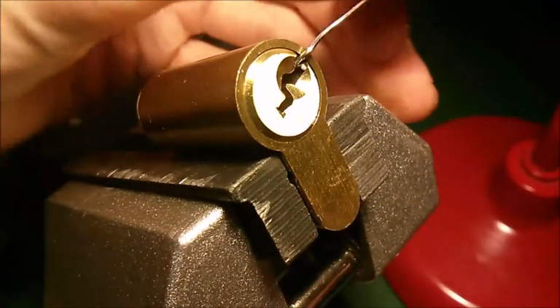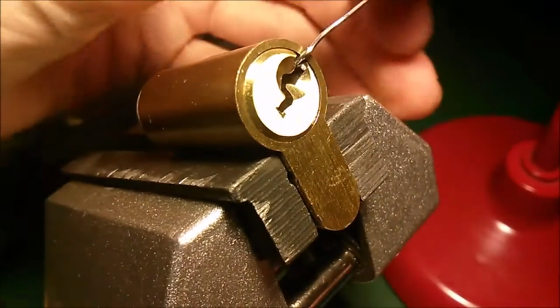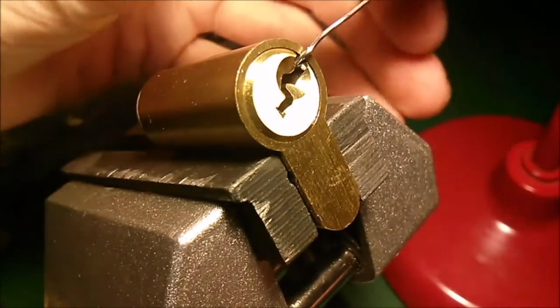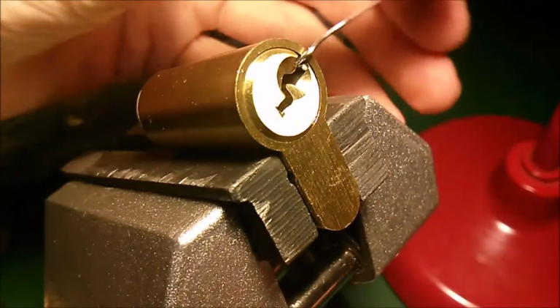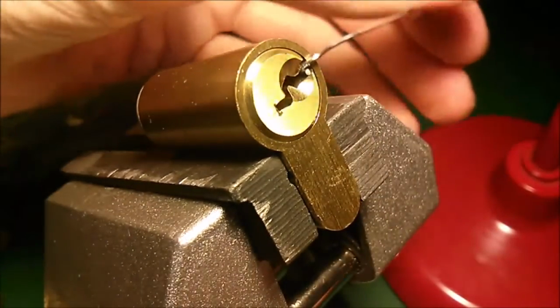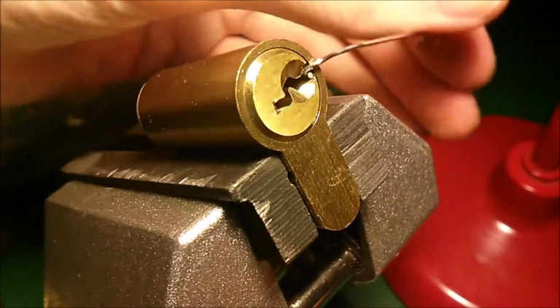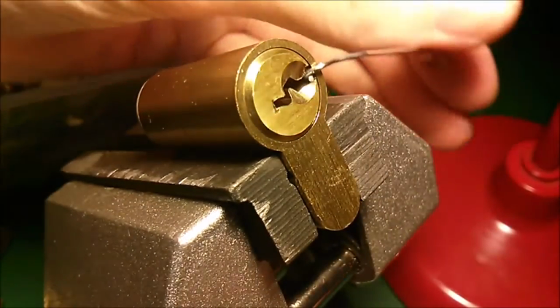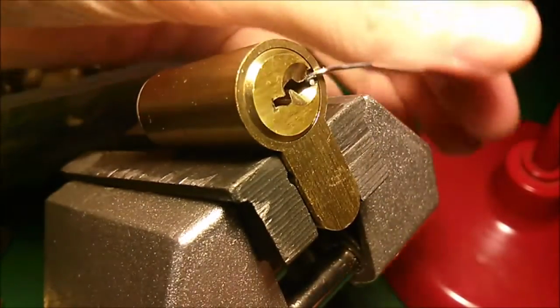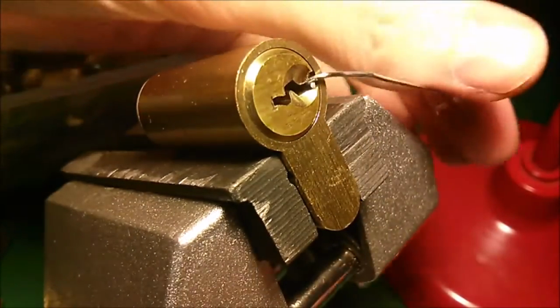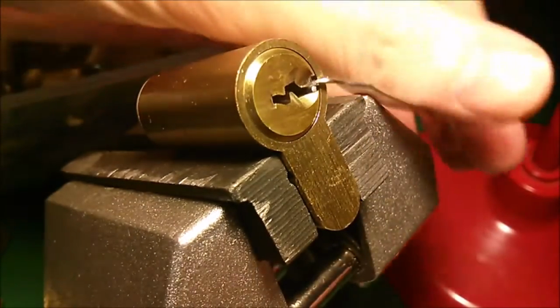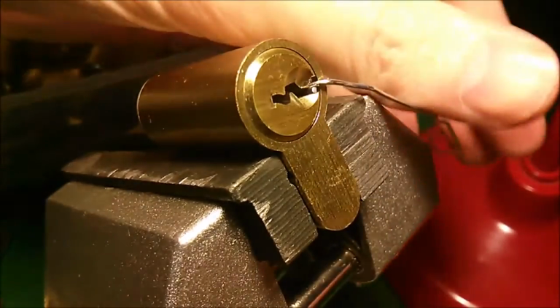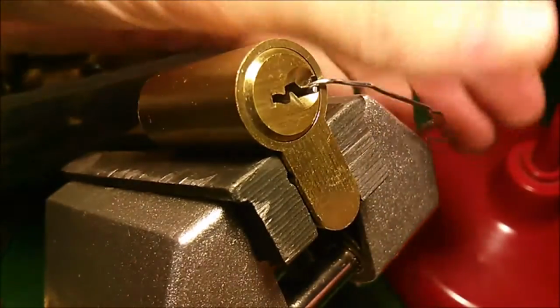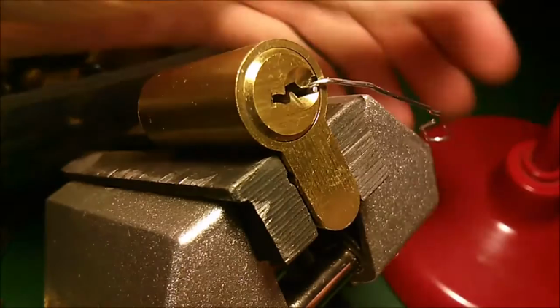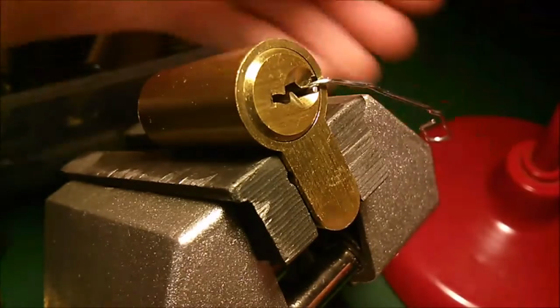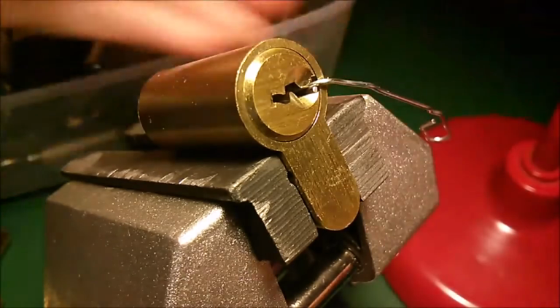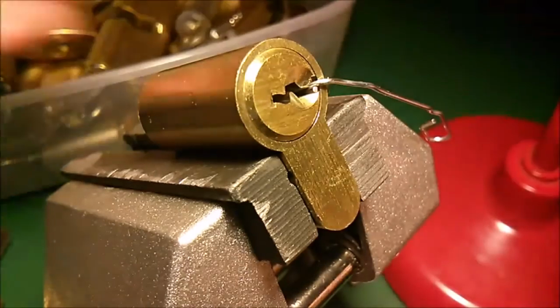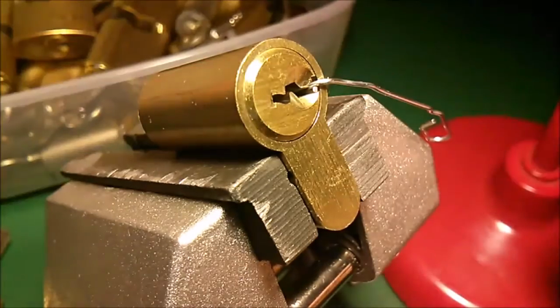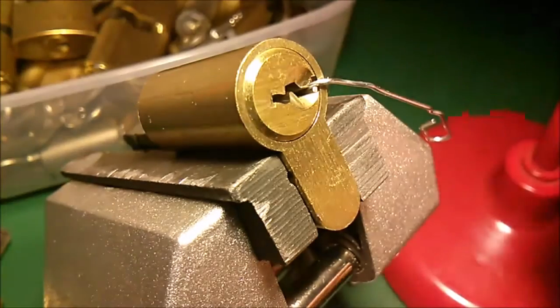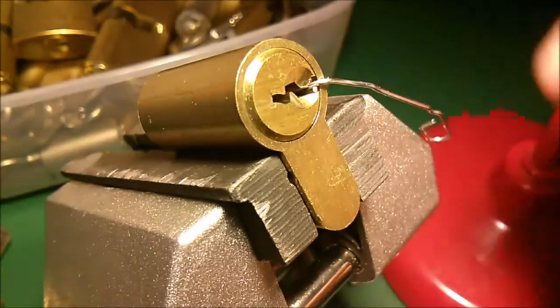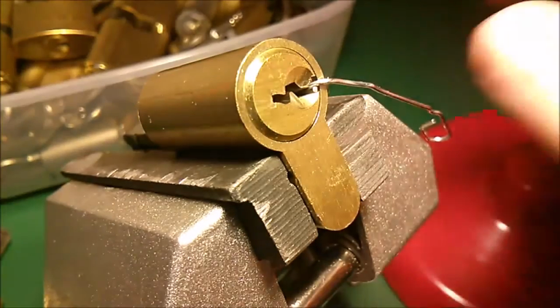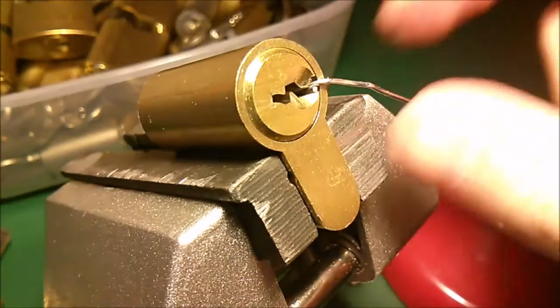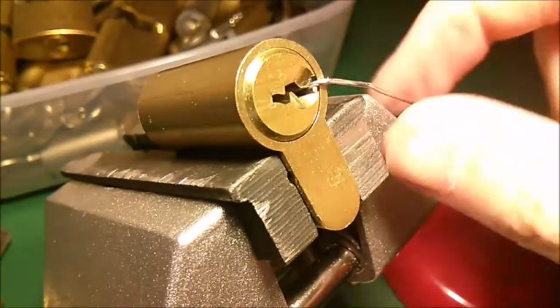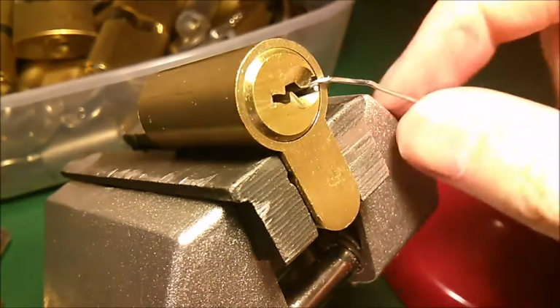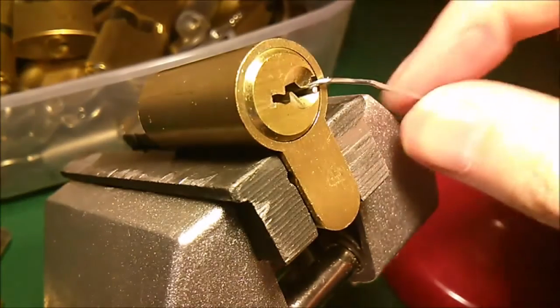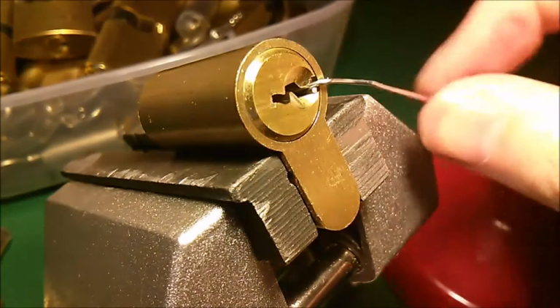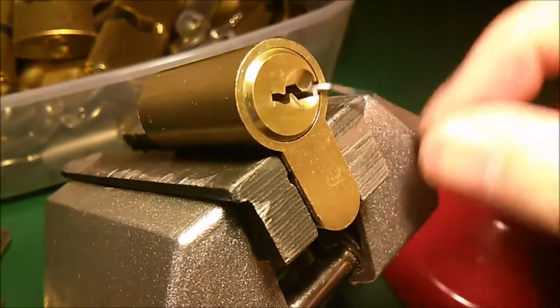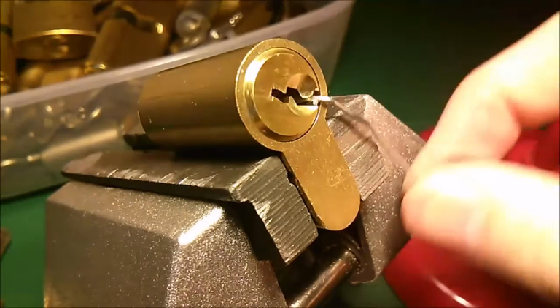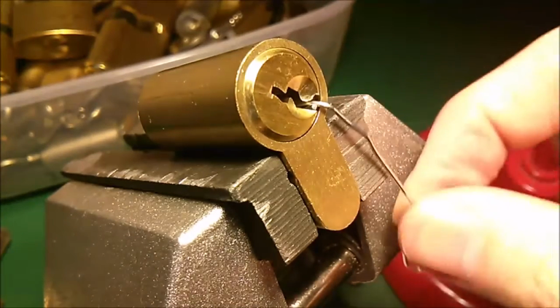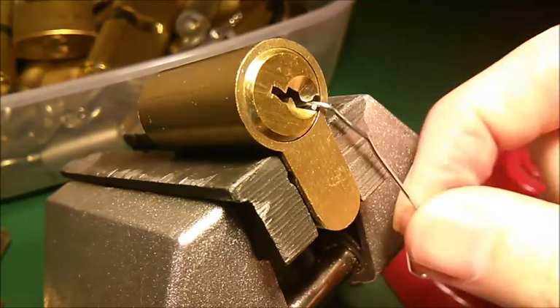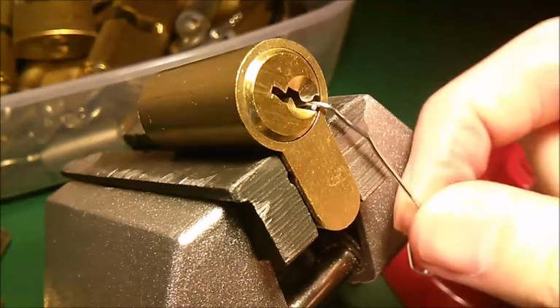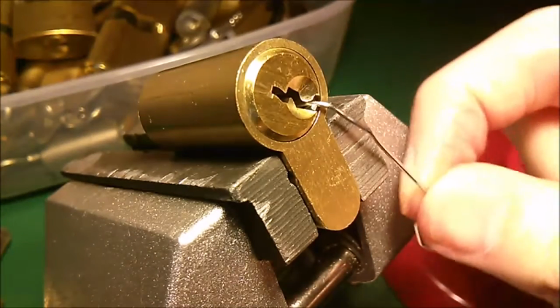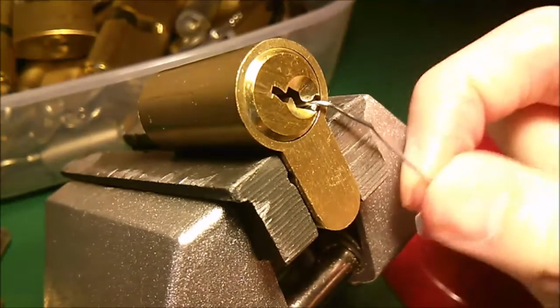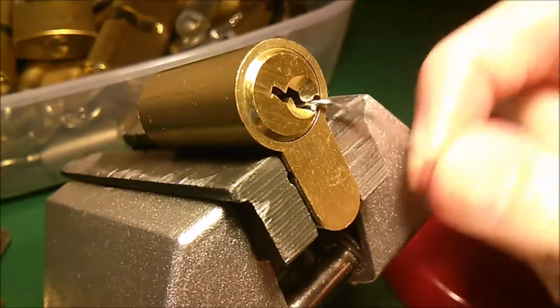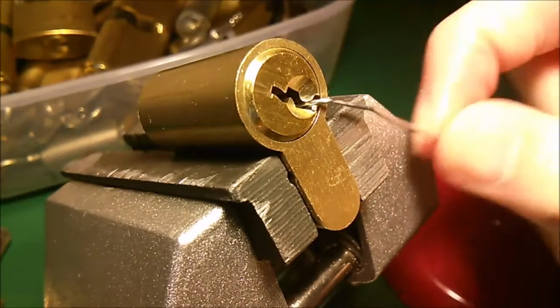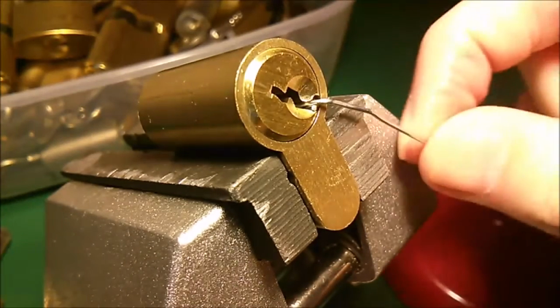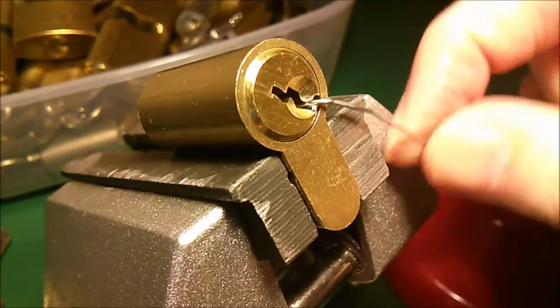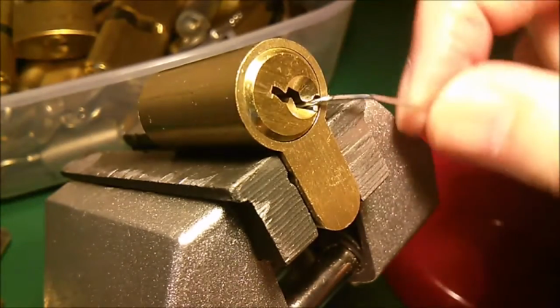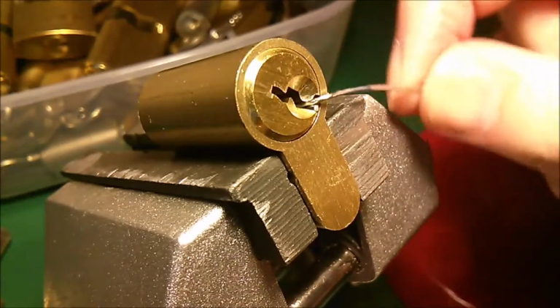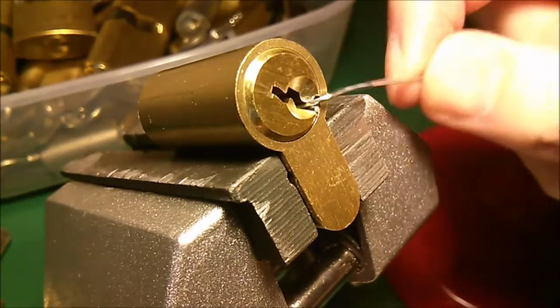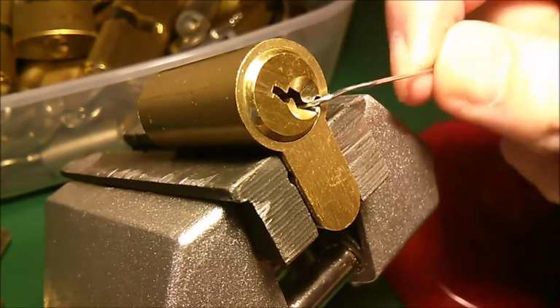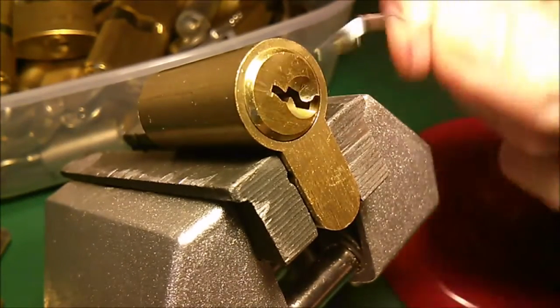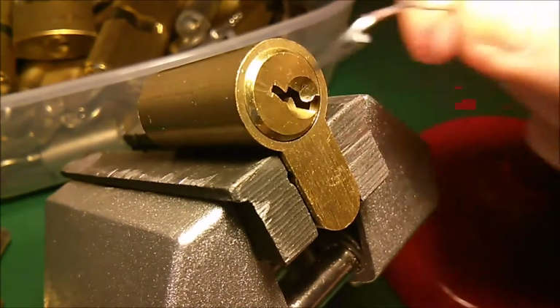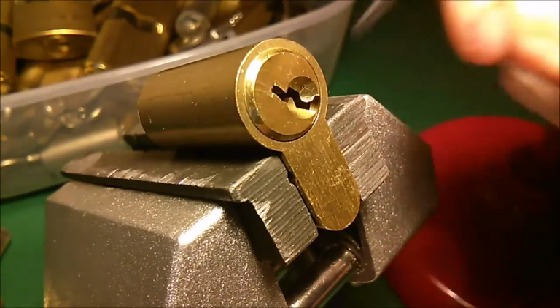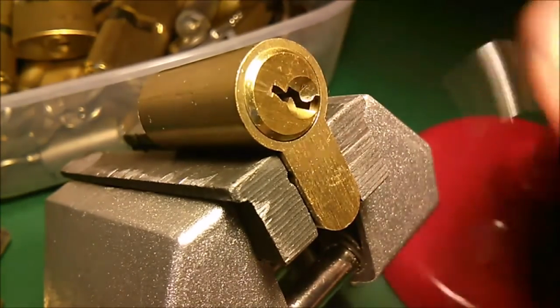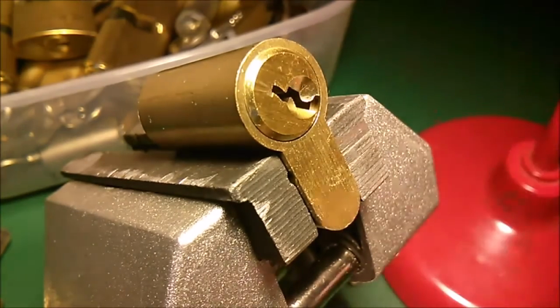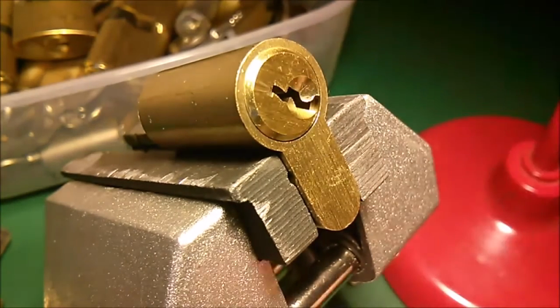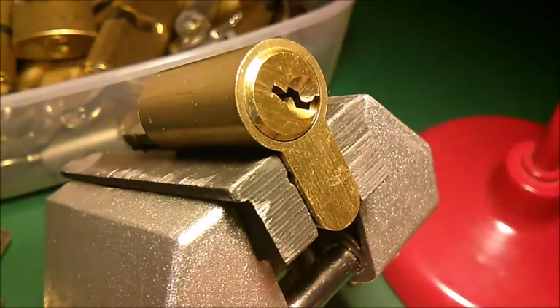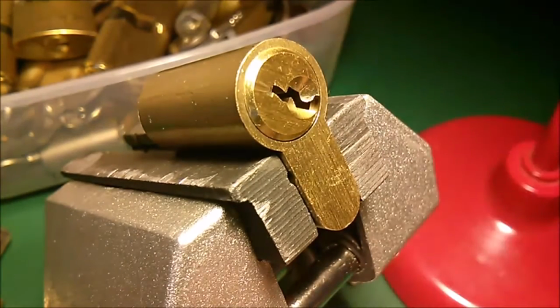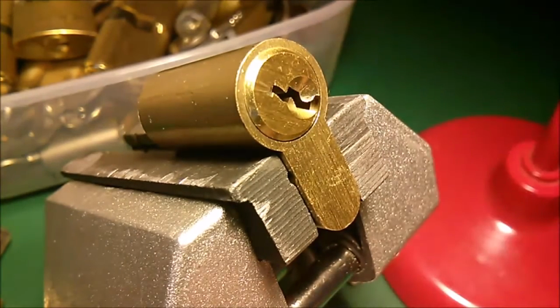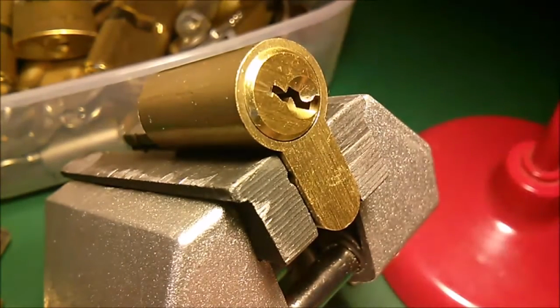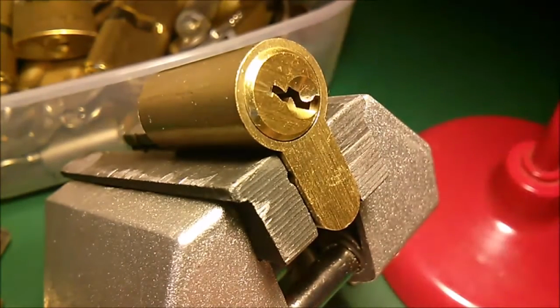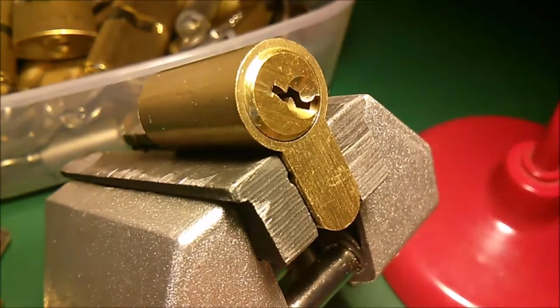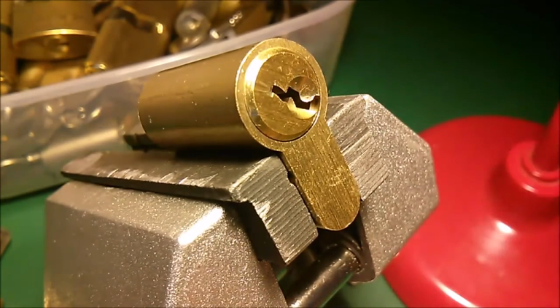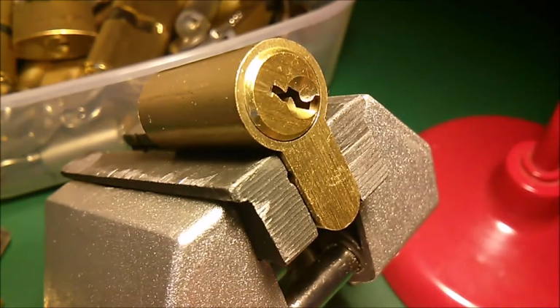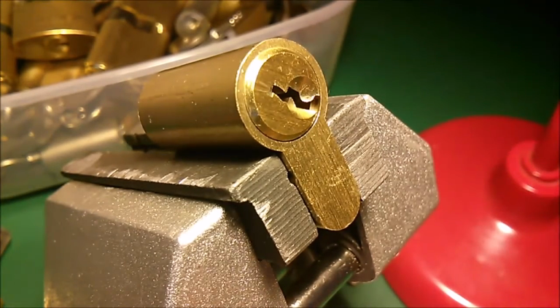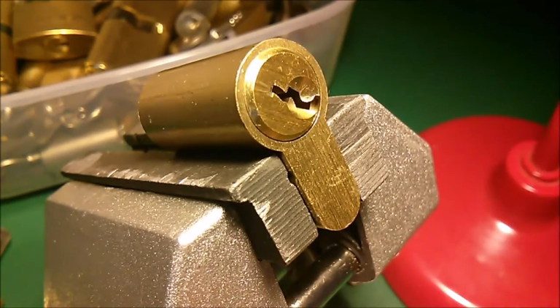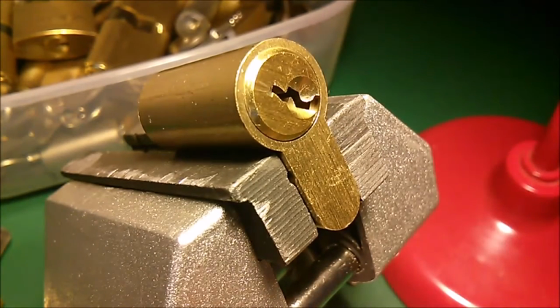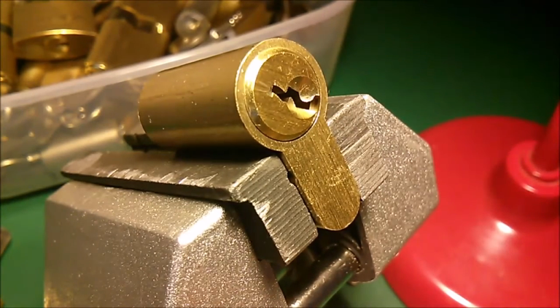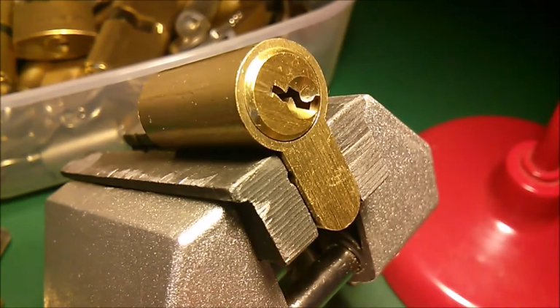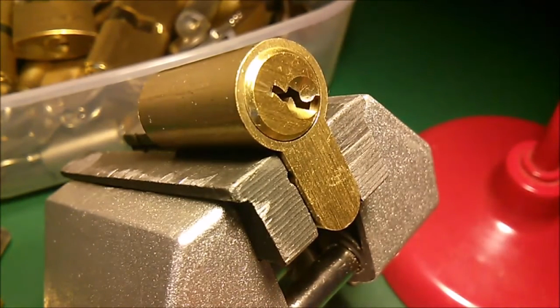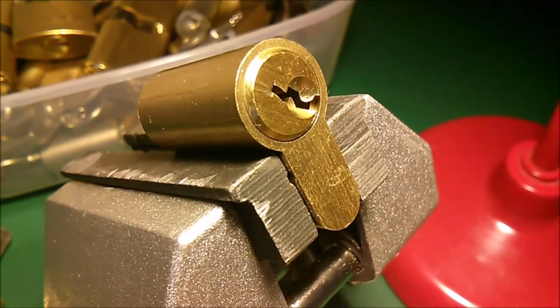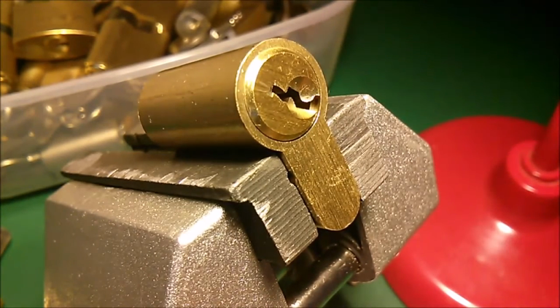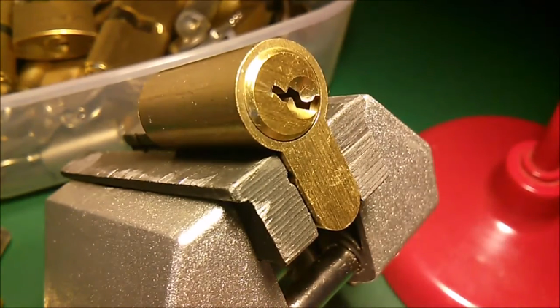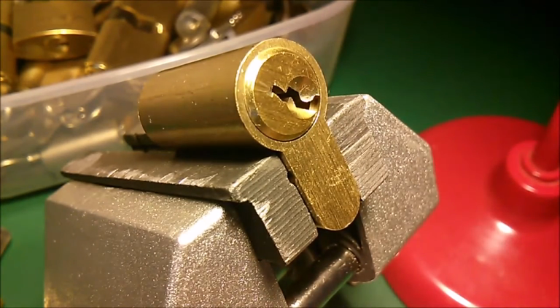There we go — ripped open with a couple of paper clips. Thanks for watching.